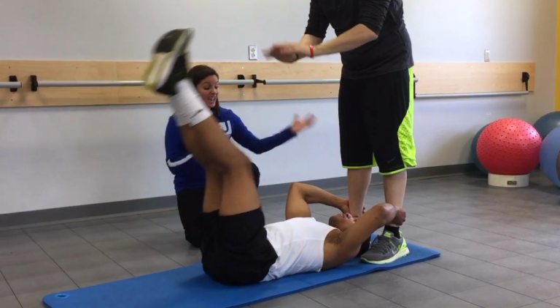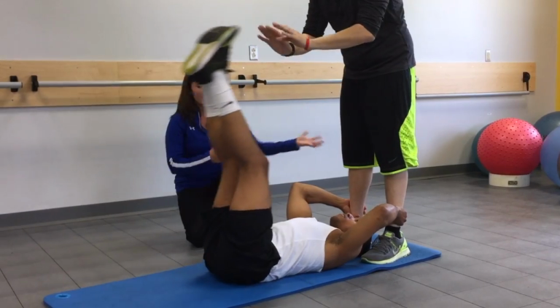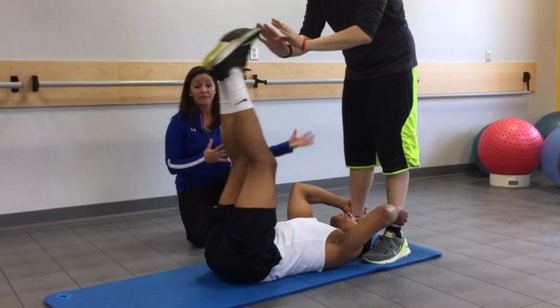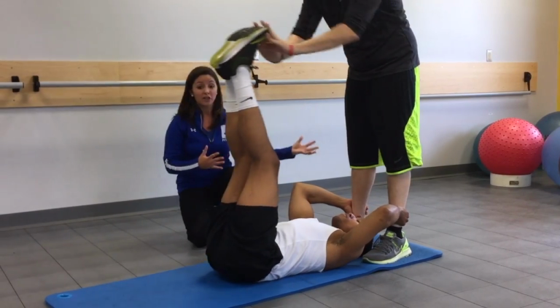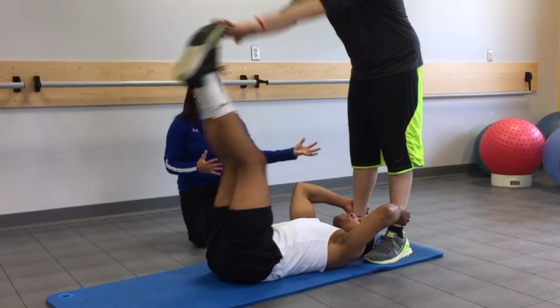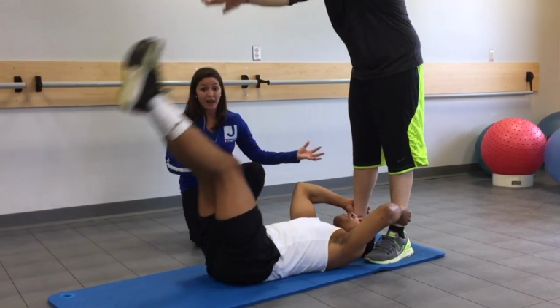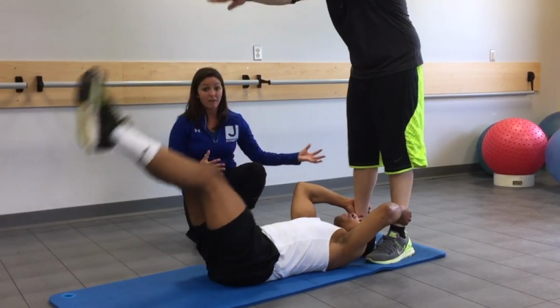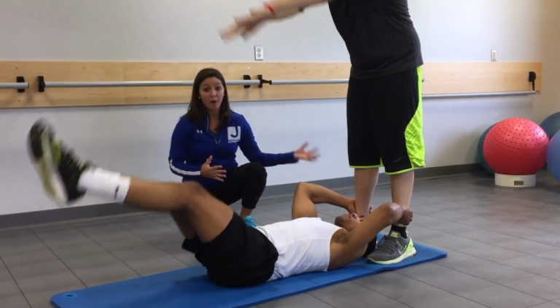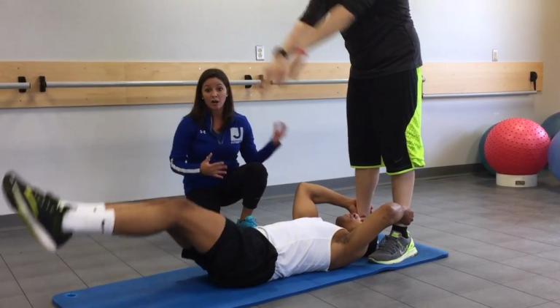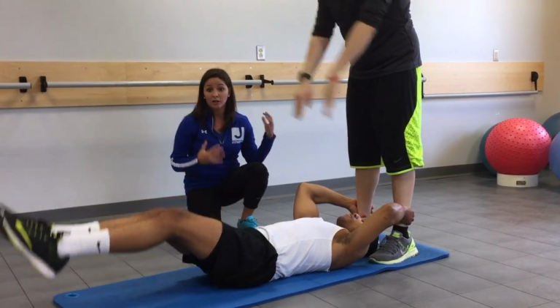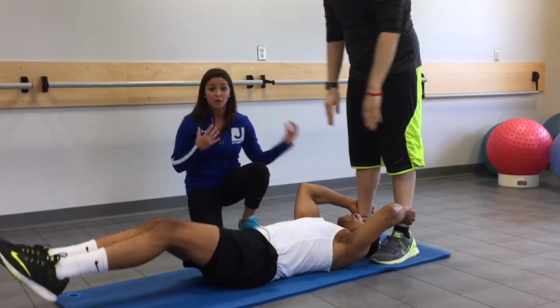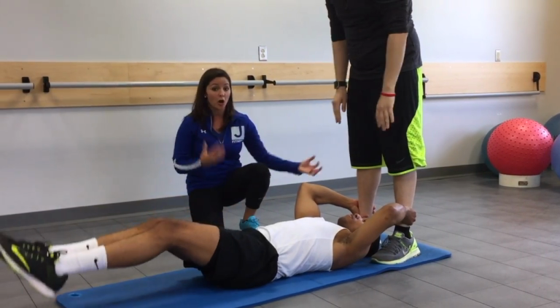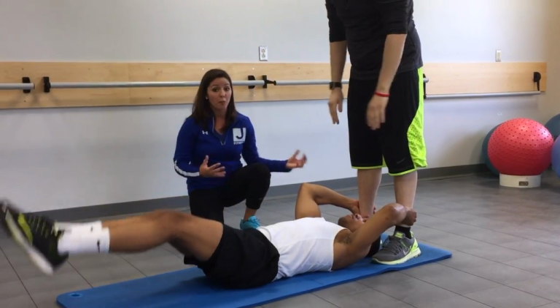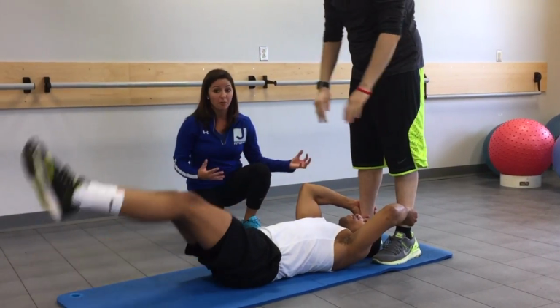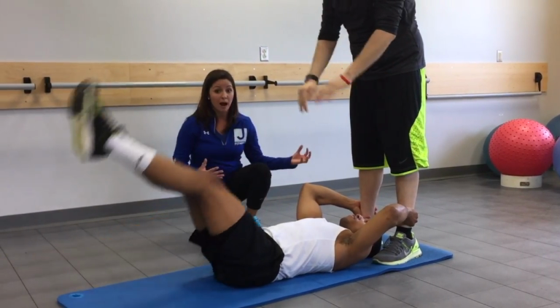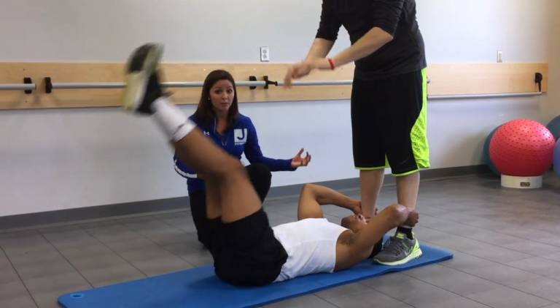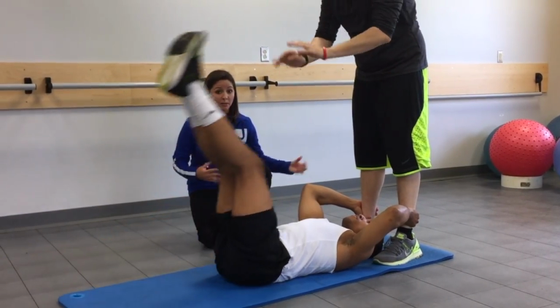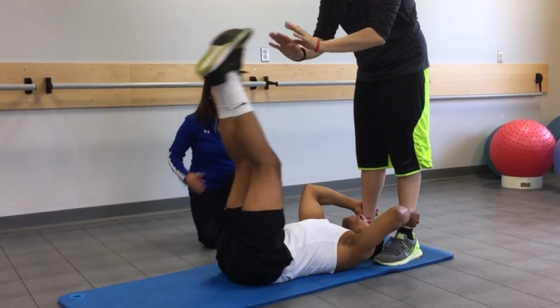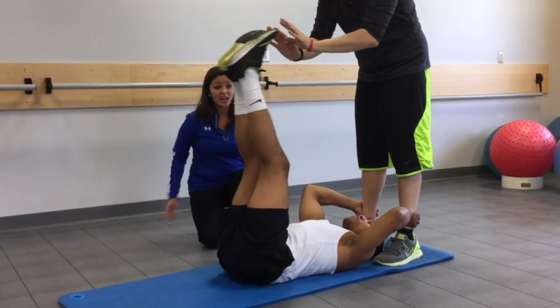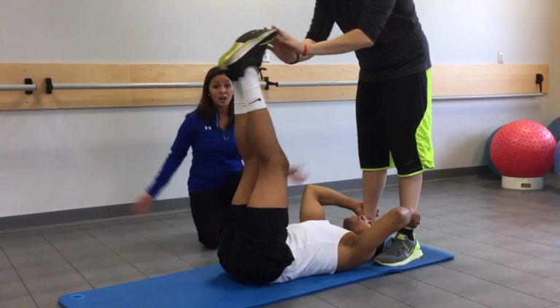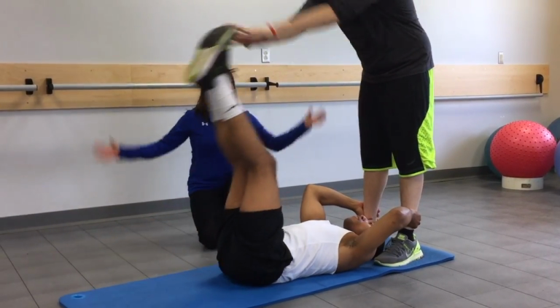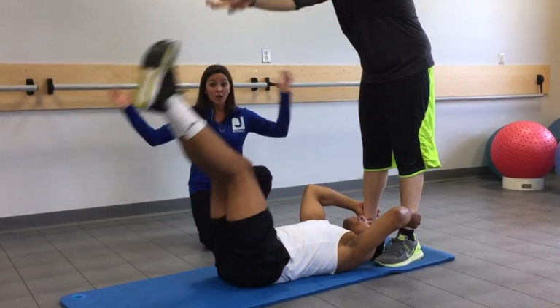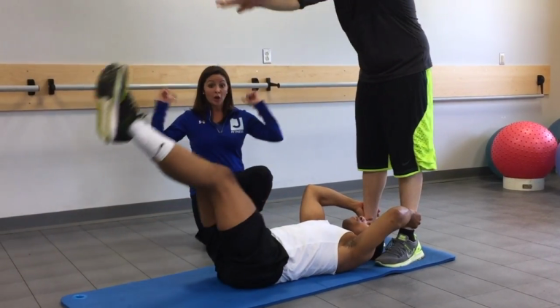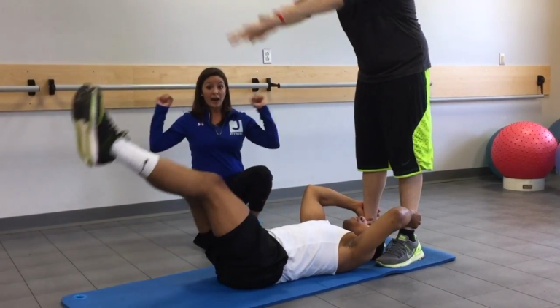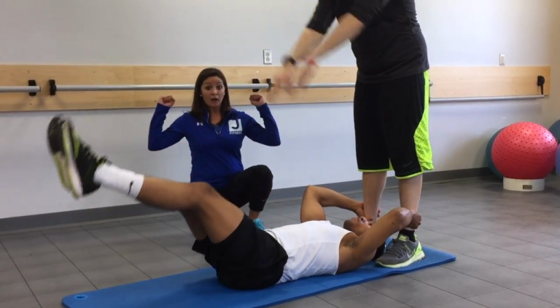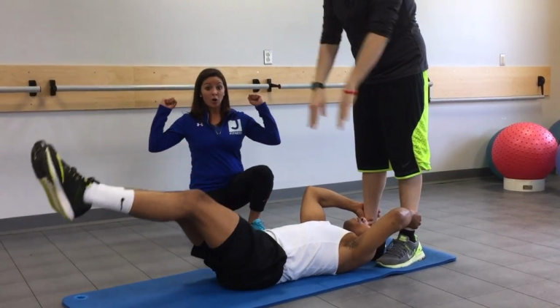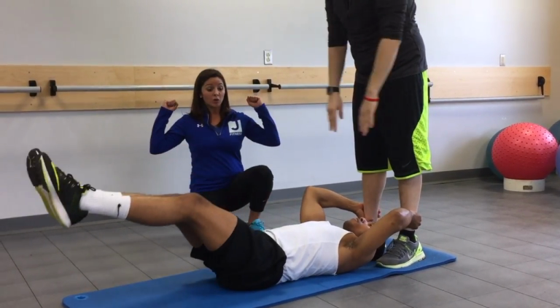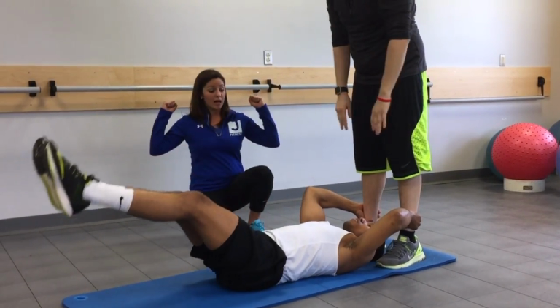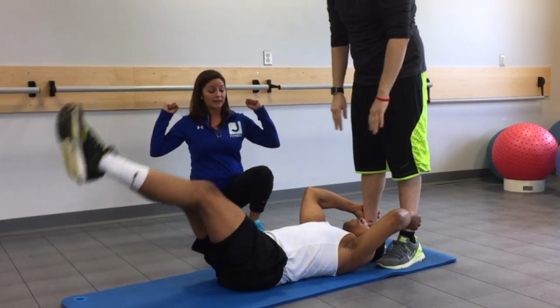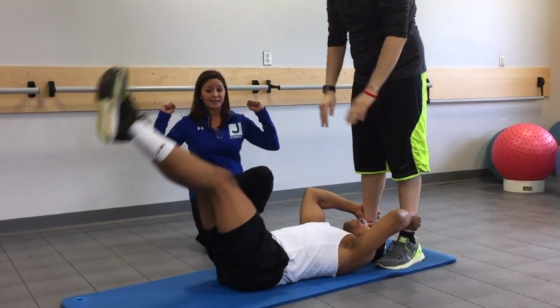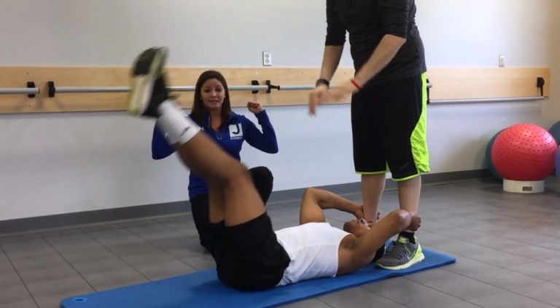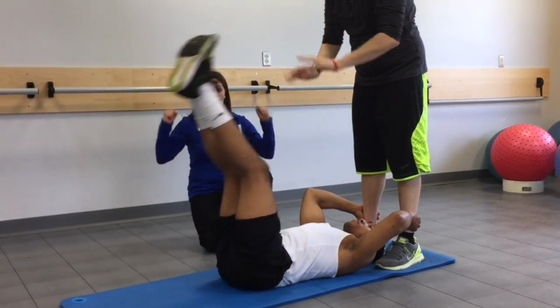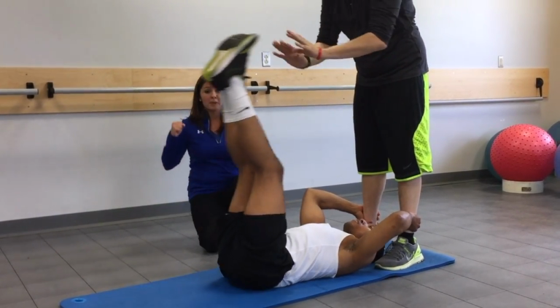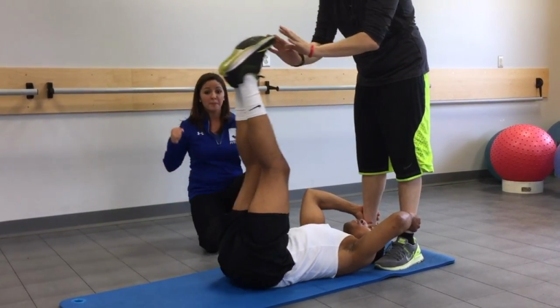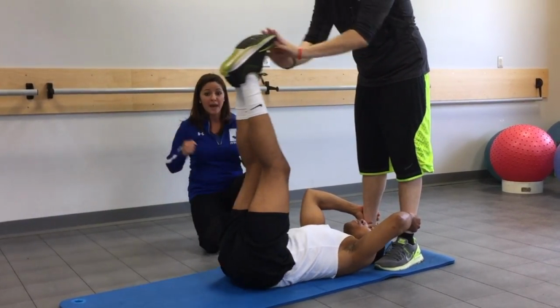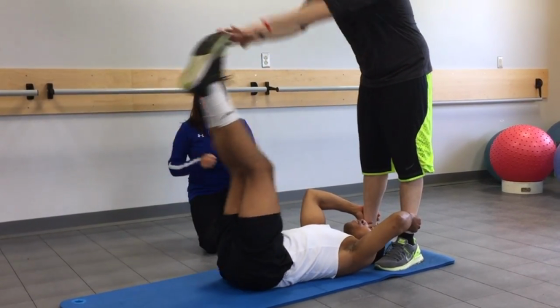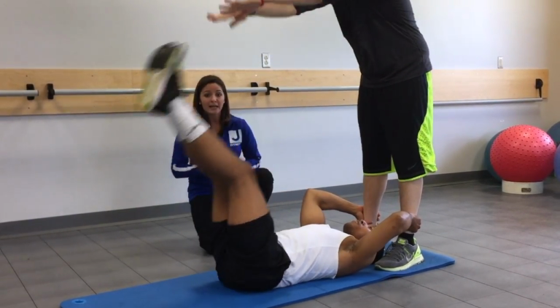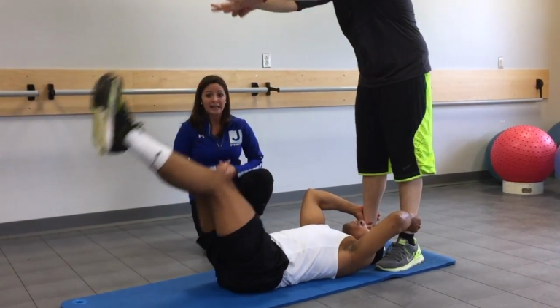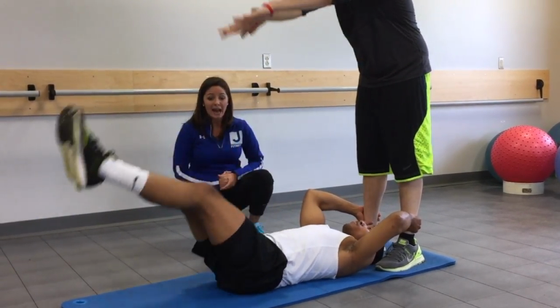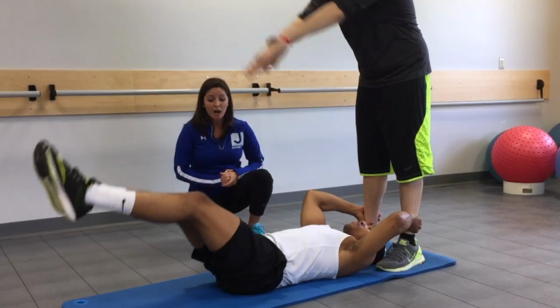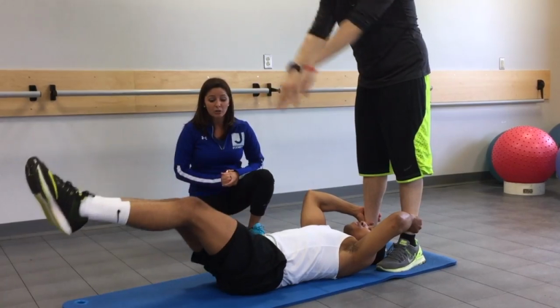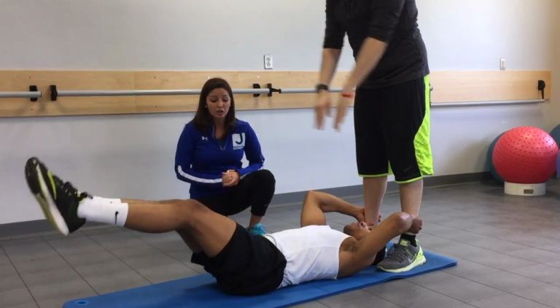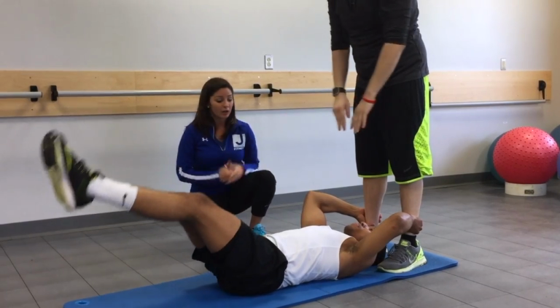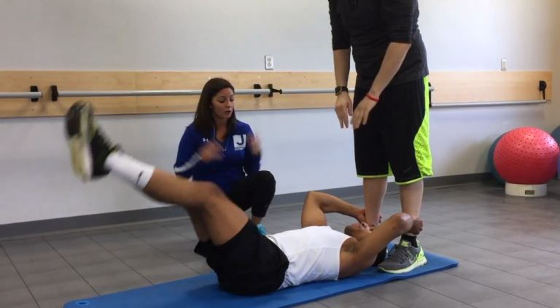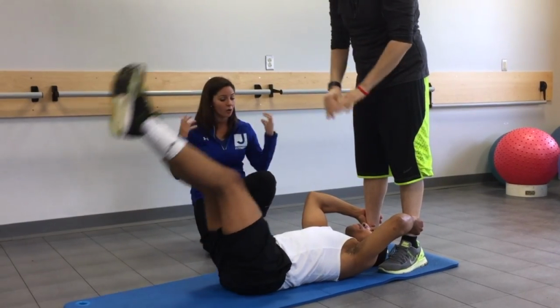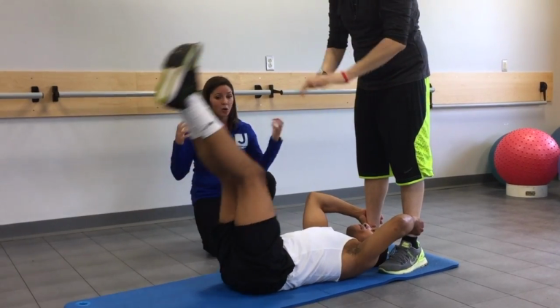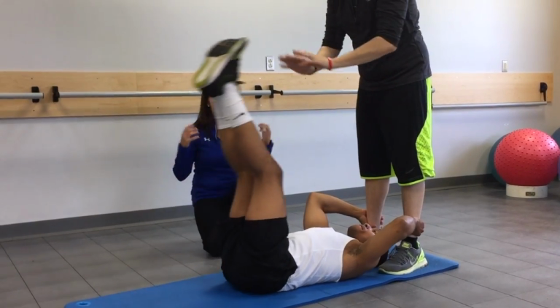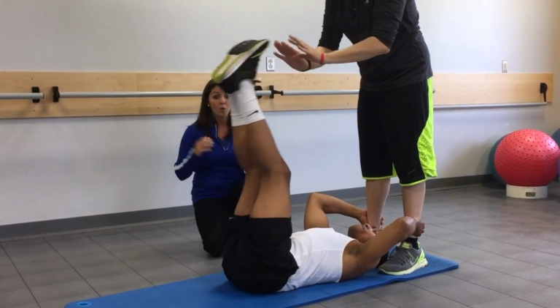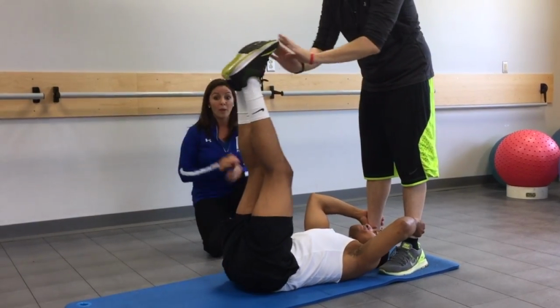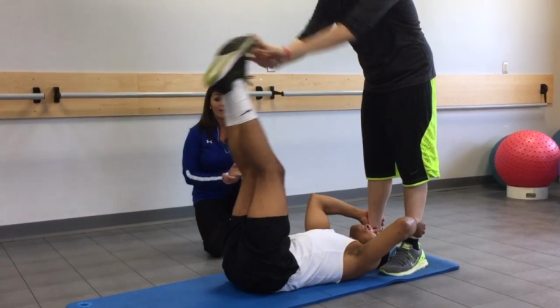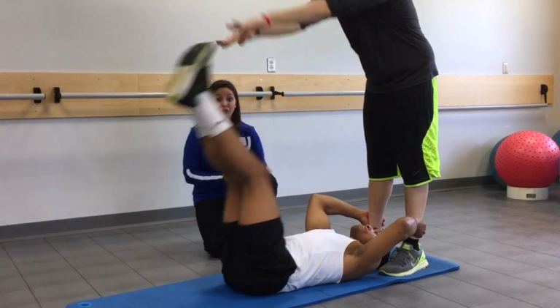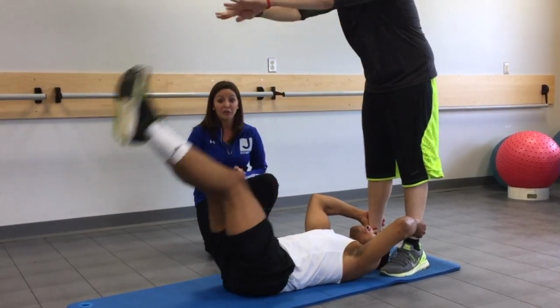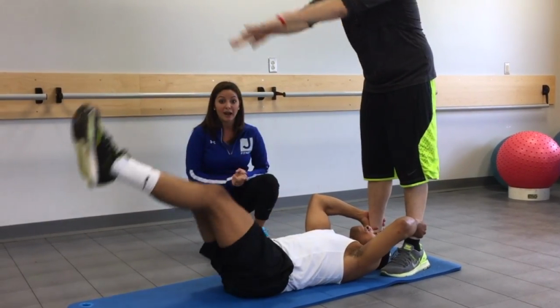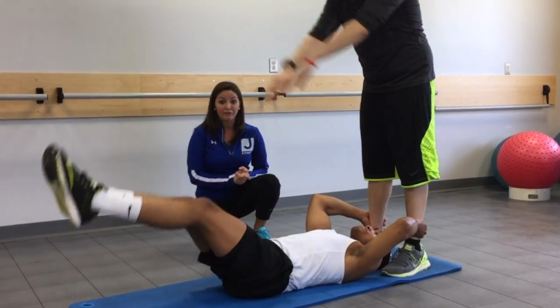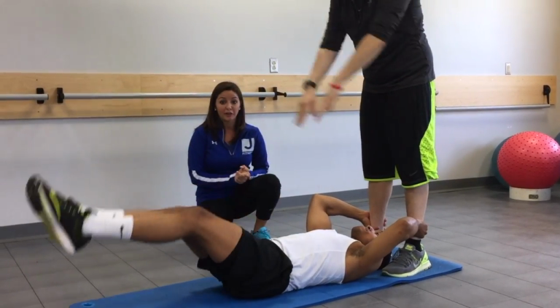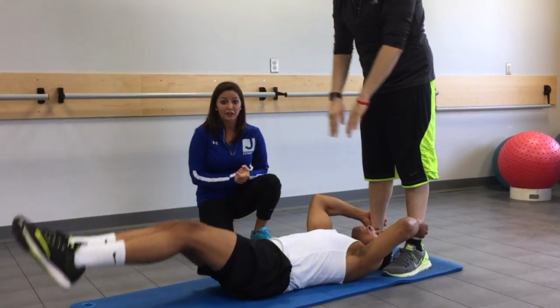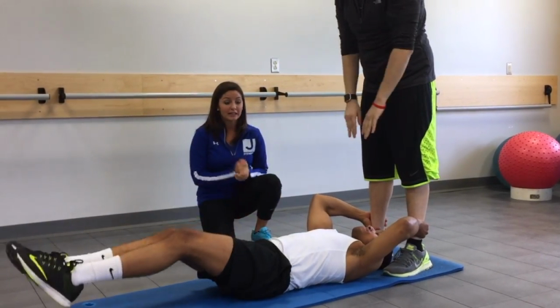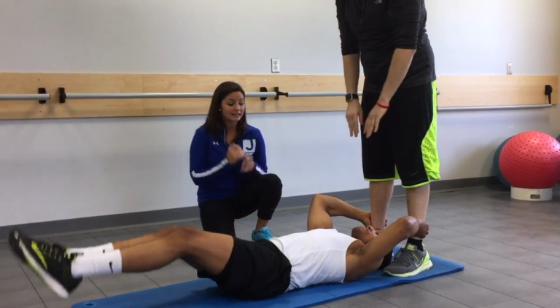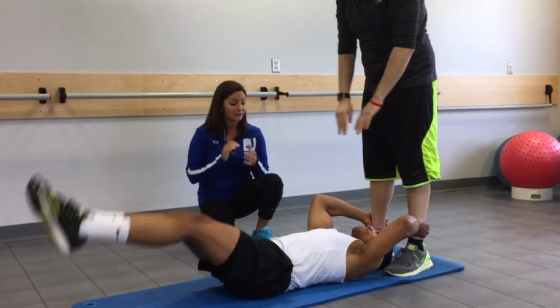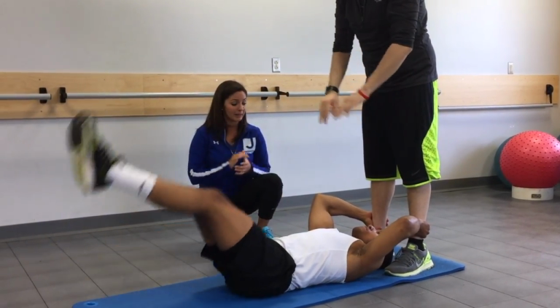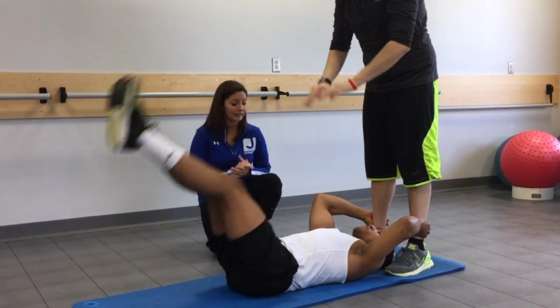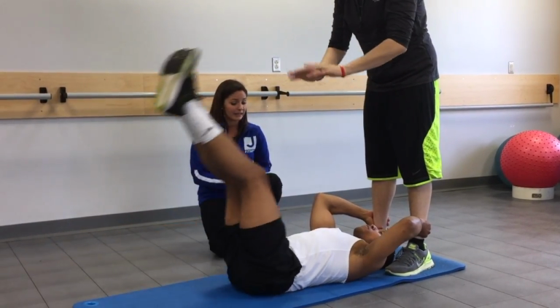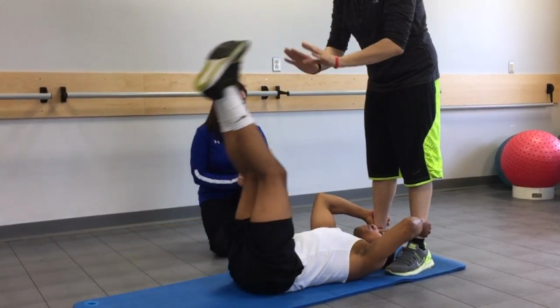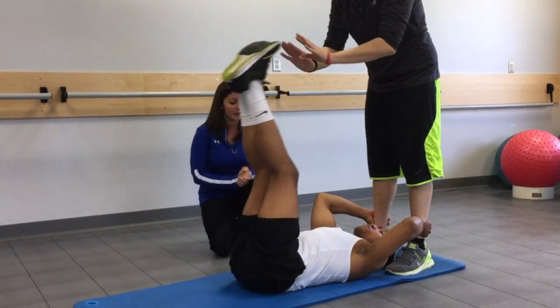If you don't have a partner, no problem. Go ahead and hold on to the side of a bed, a couch, whatever you've got for stability there.